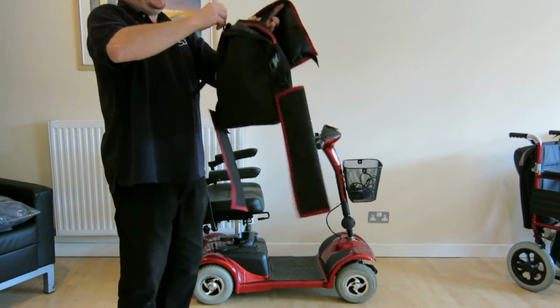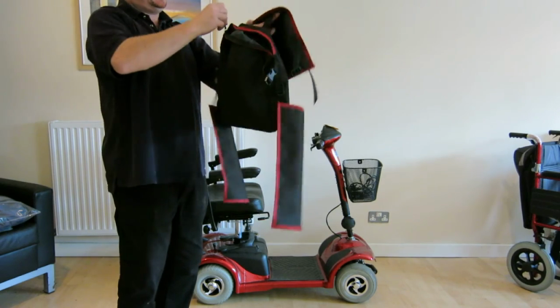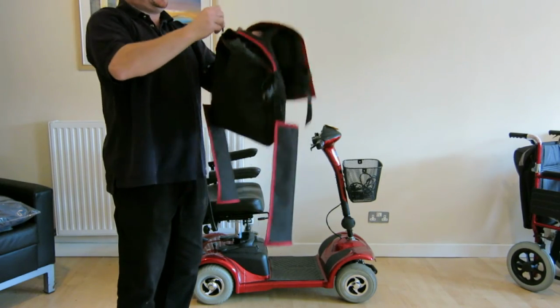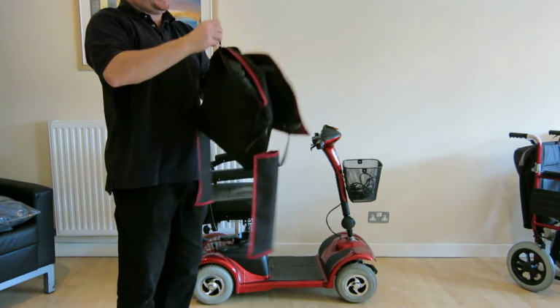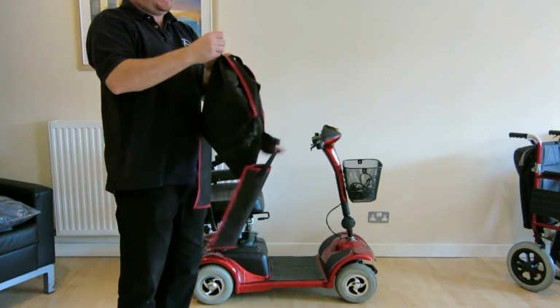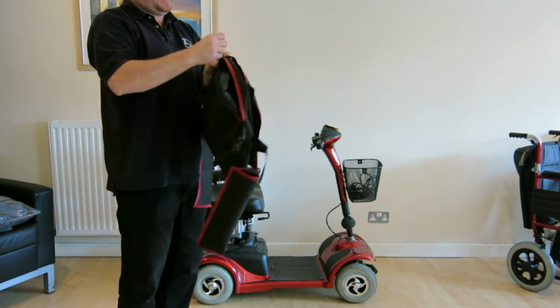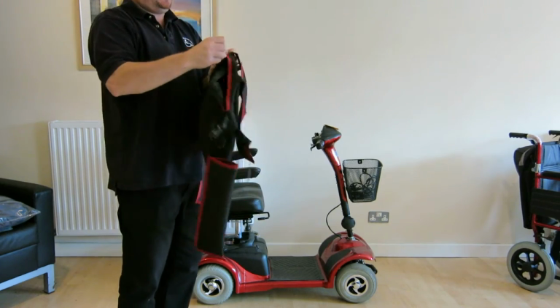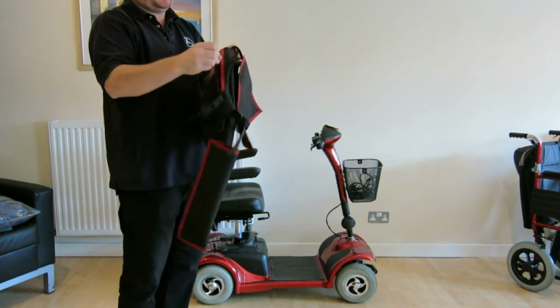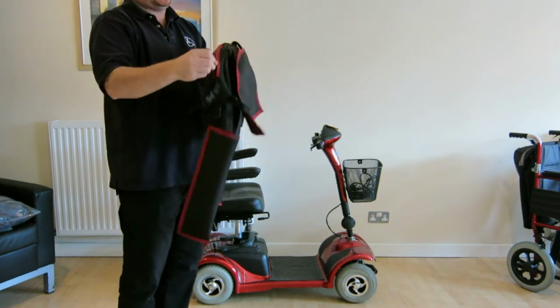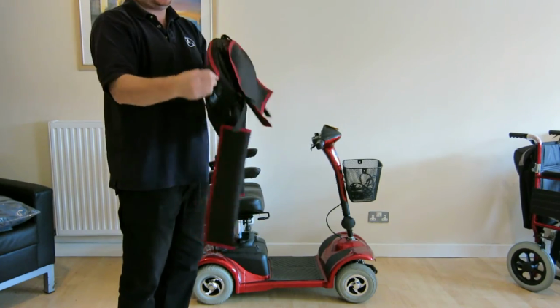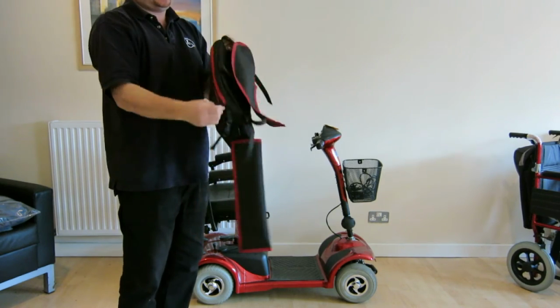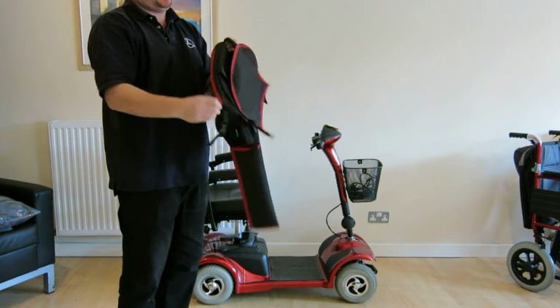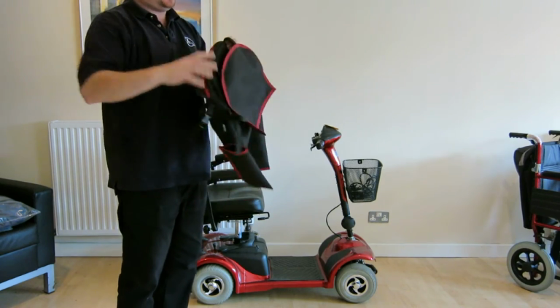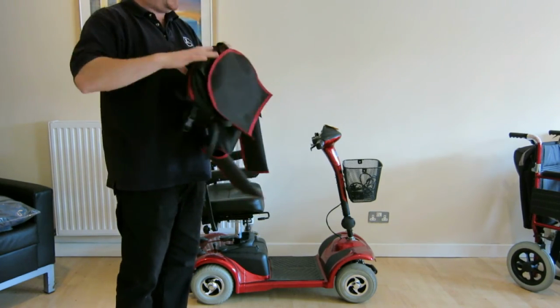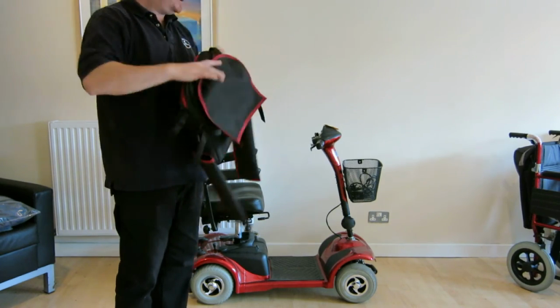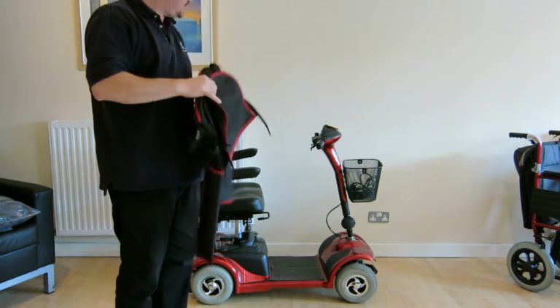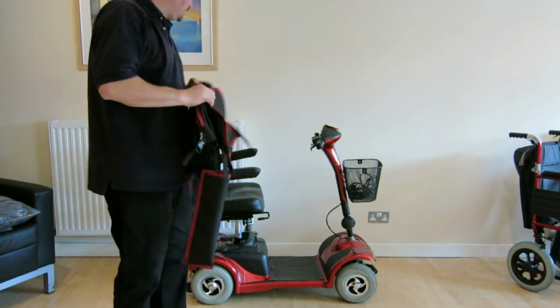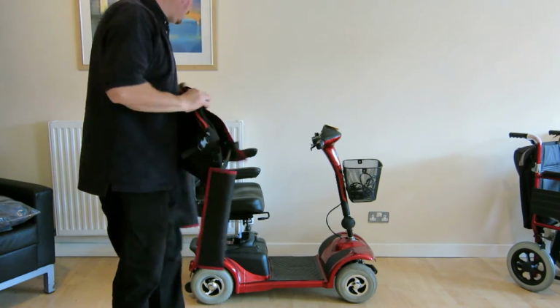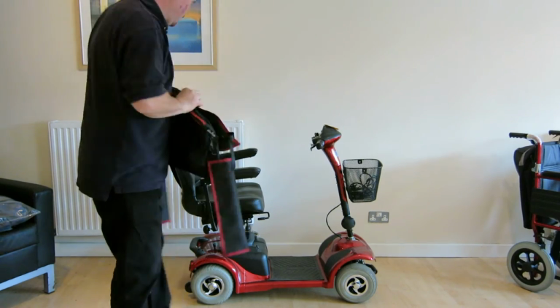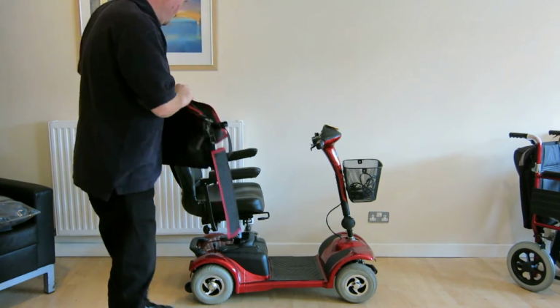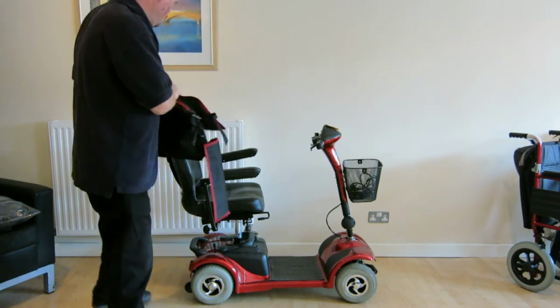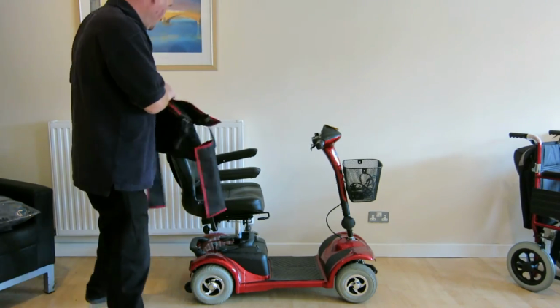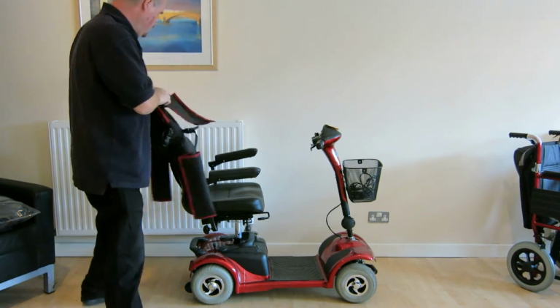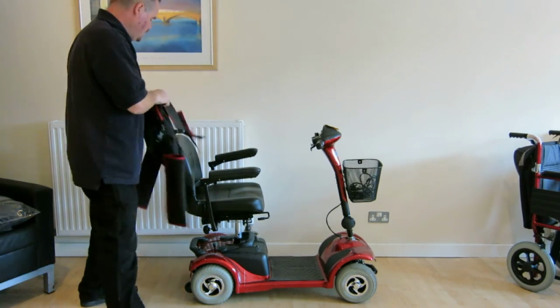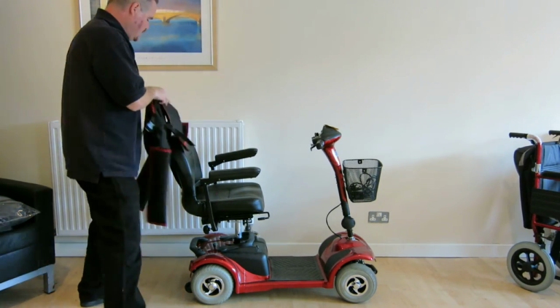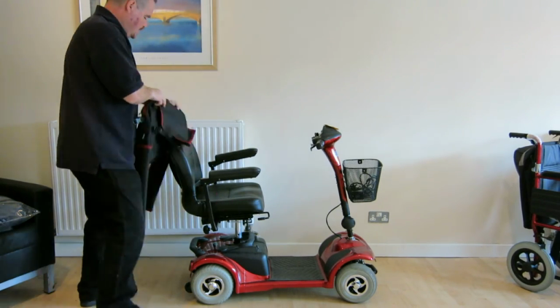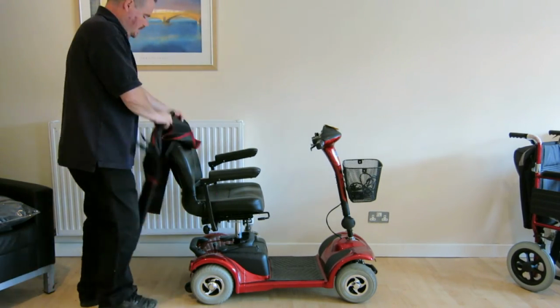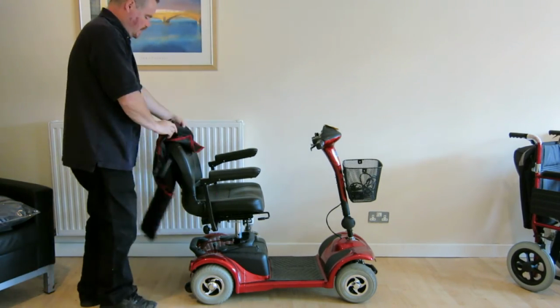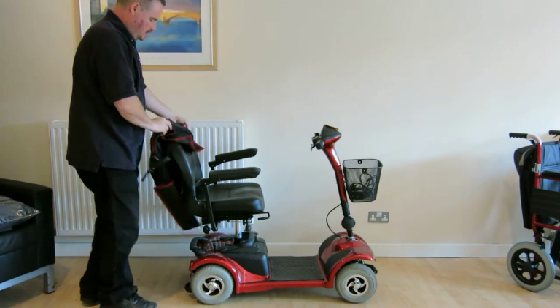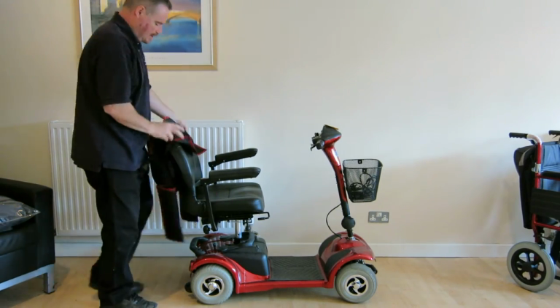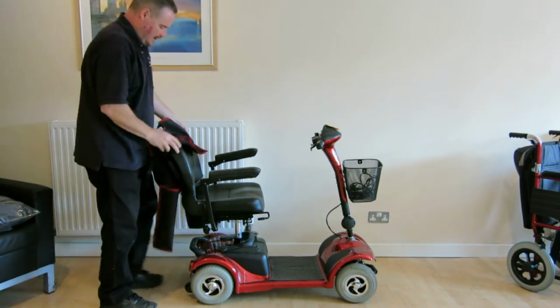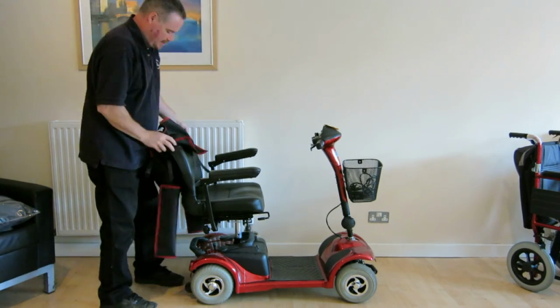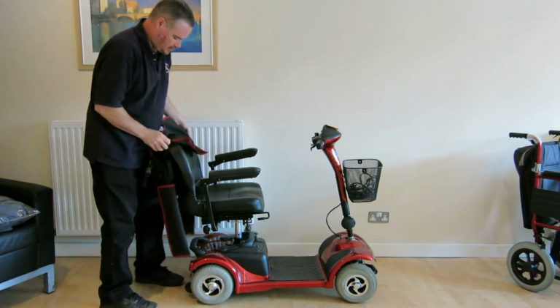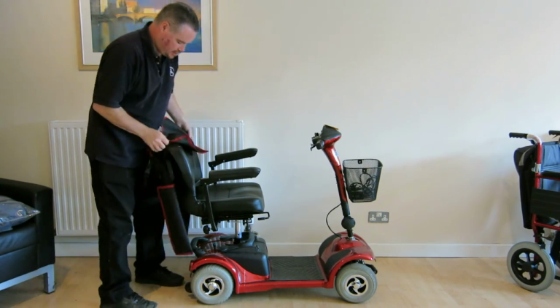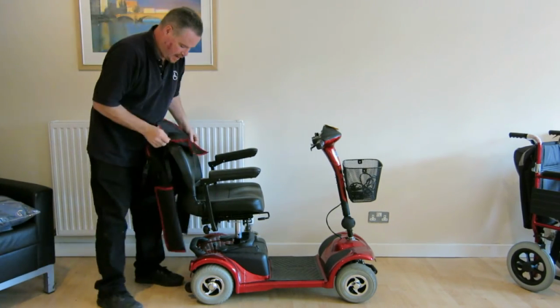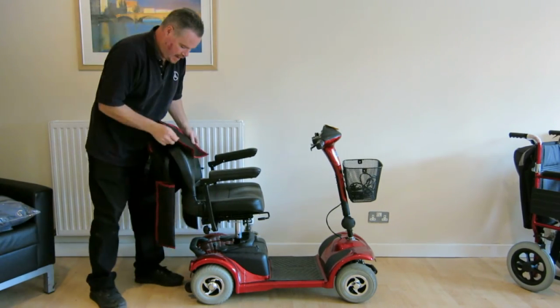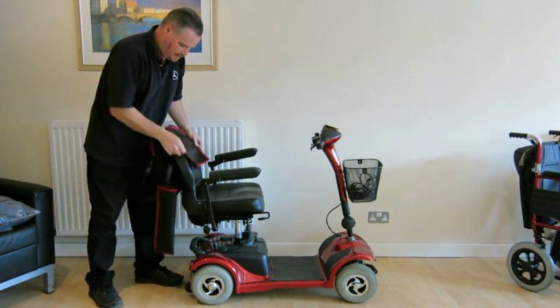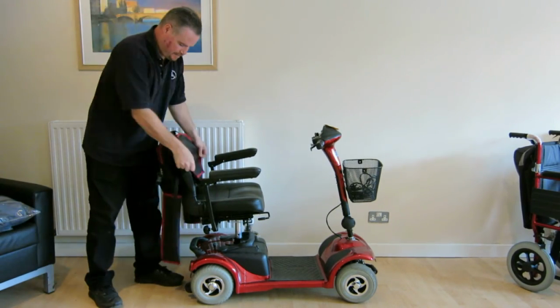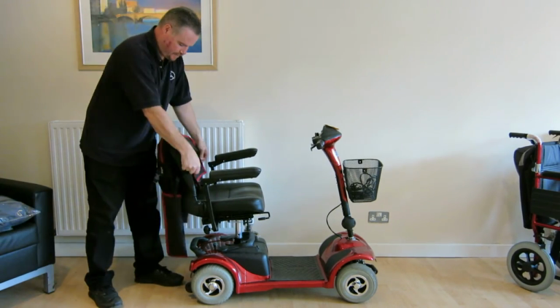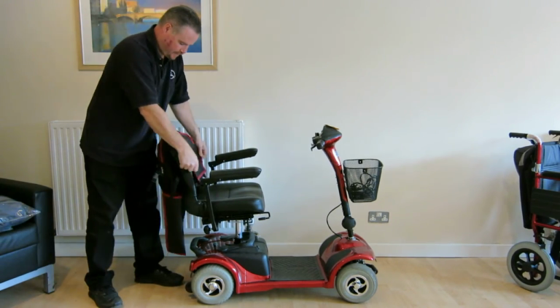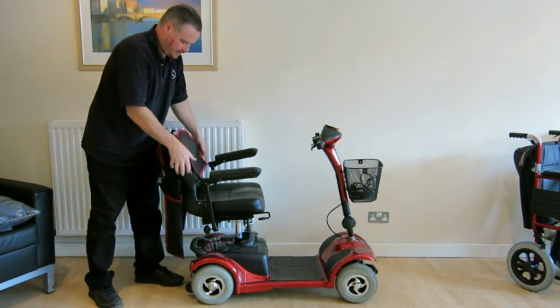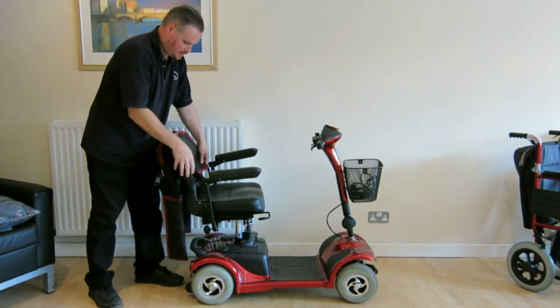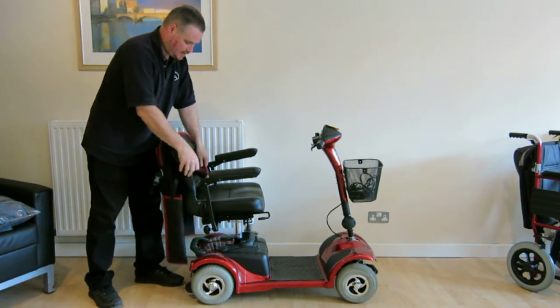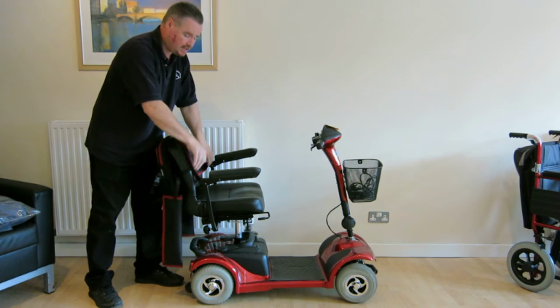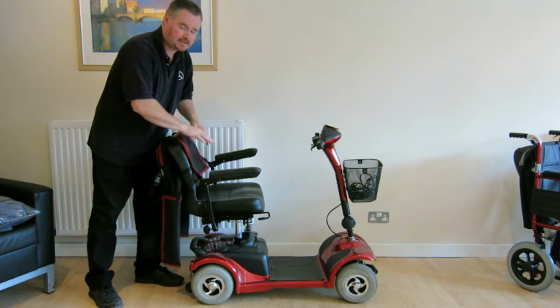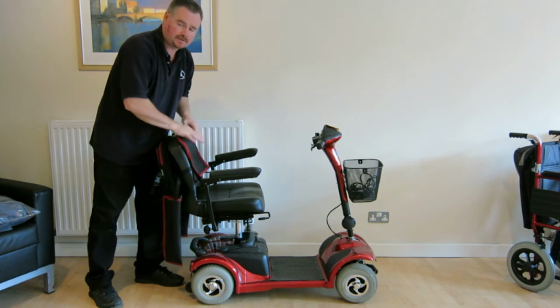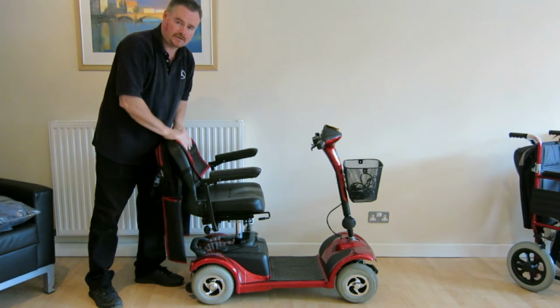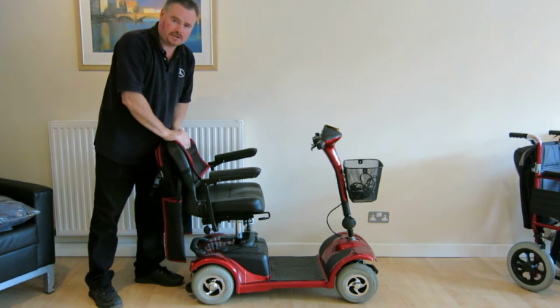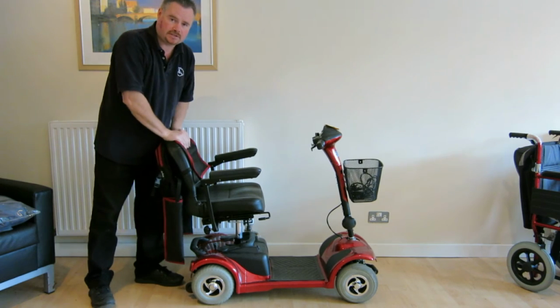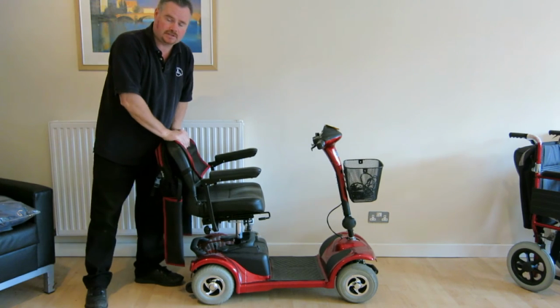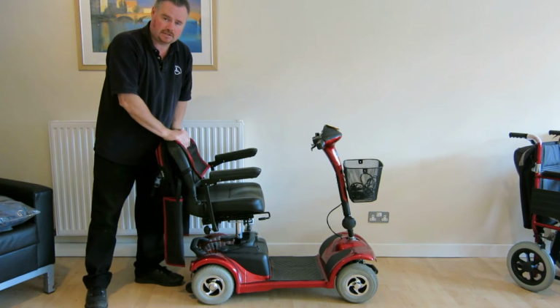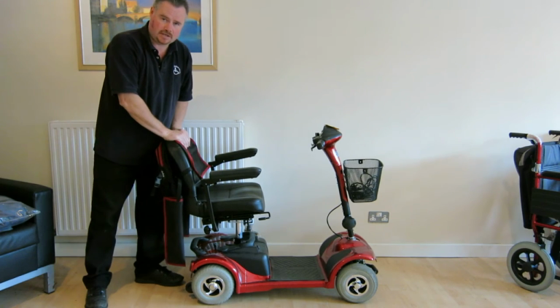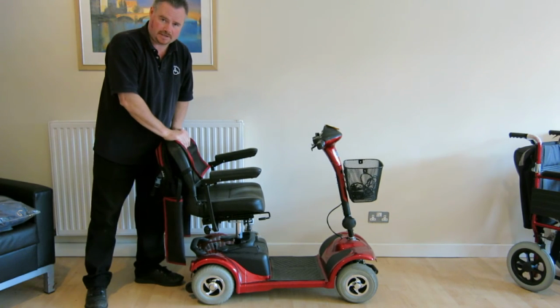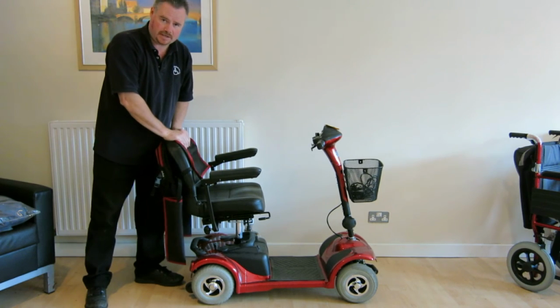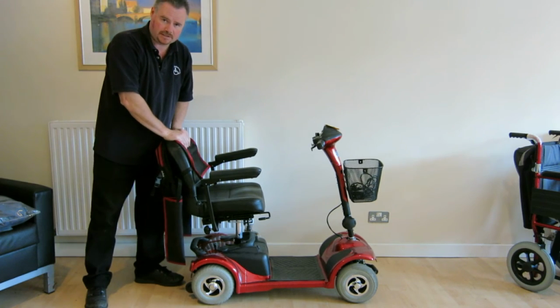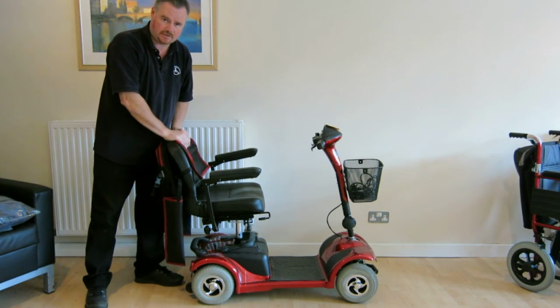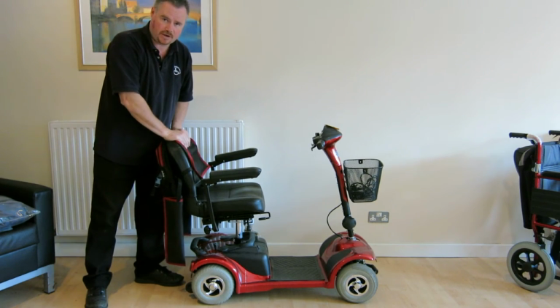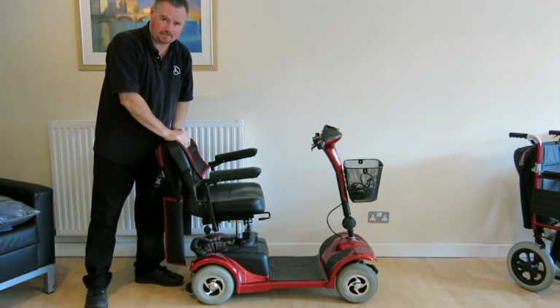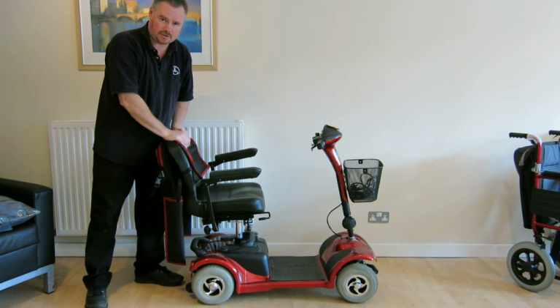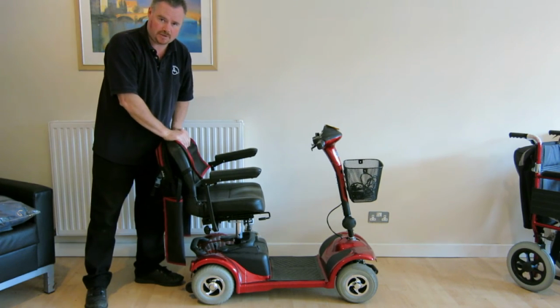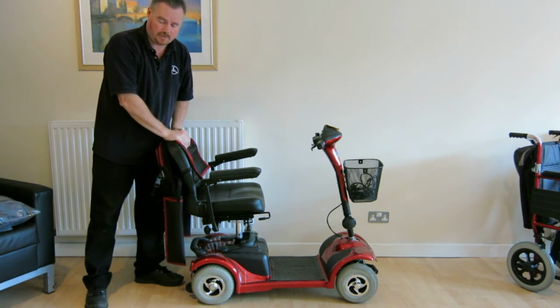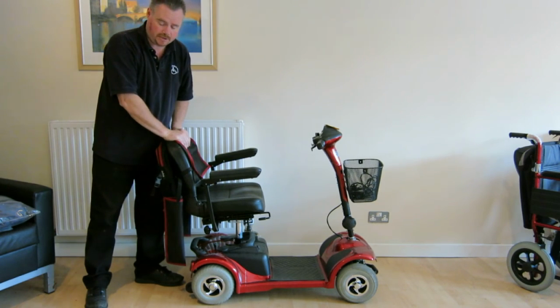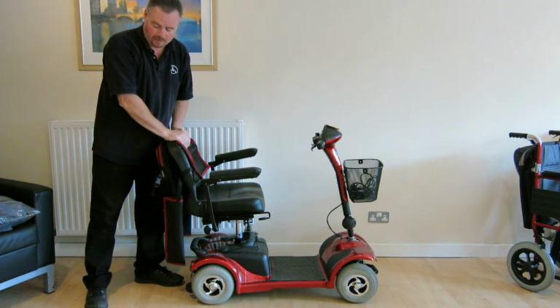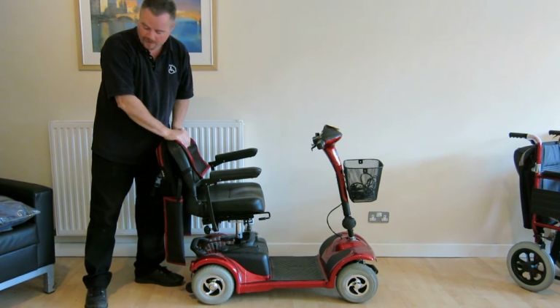And as I say, that fits quite nicely and securely on the back of the chair. So that's the first accessory option that we offer.